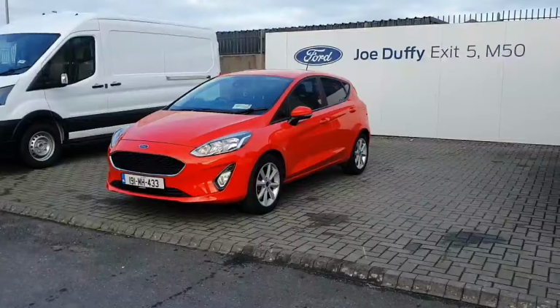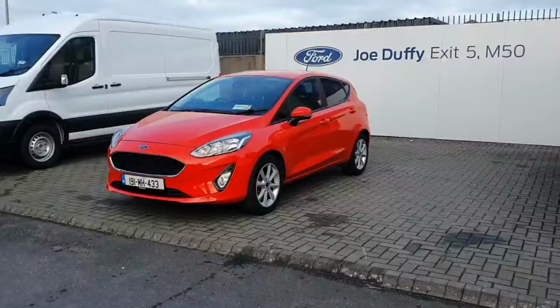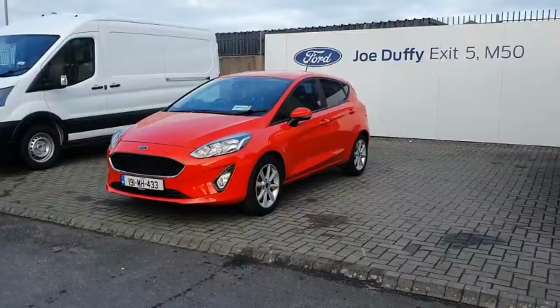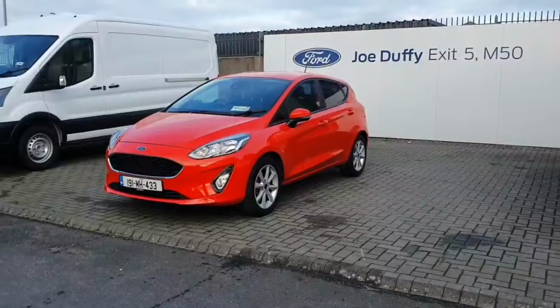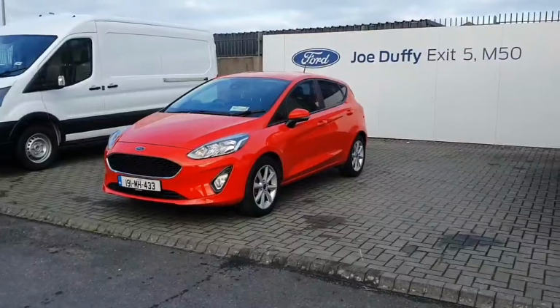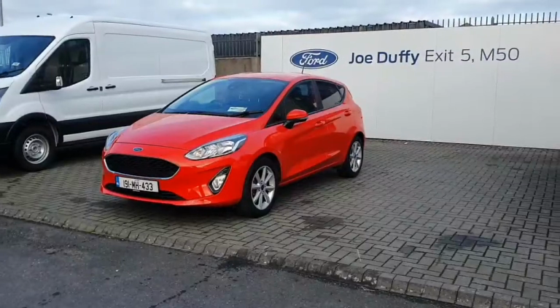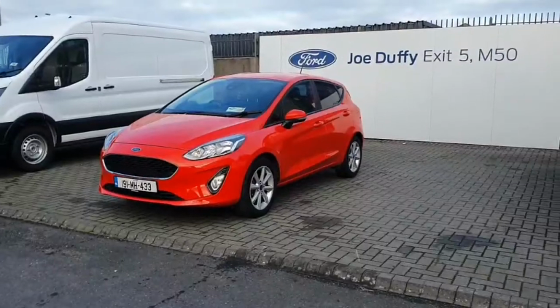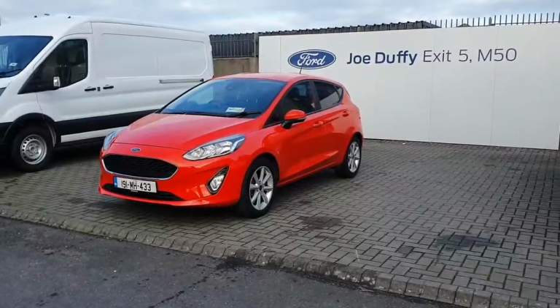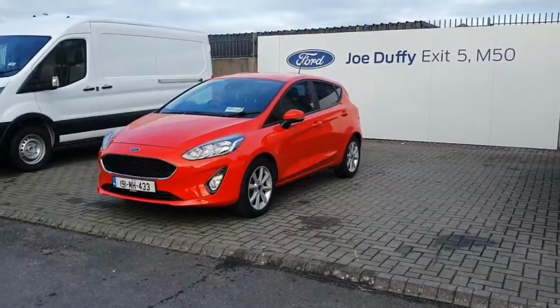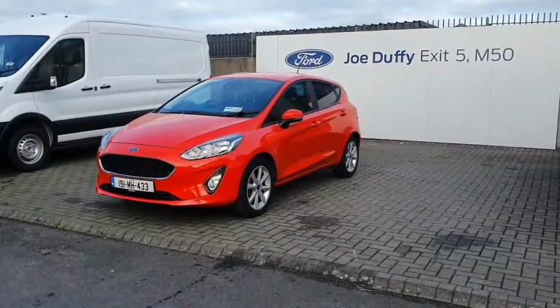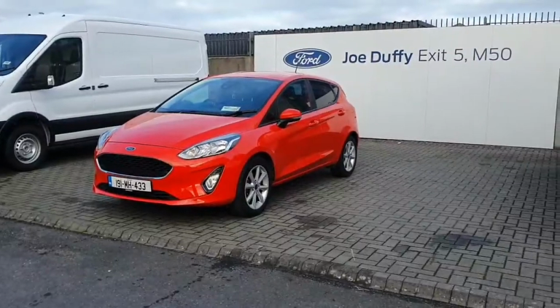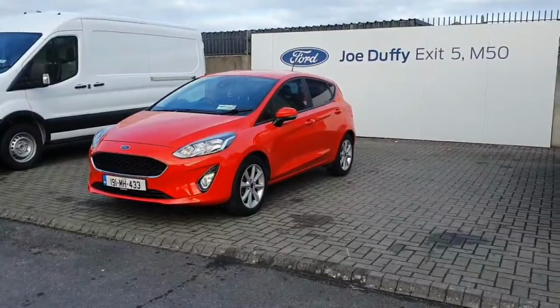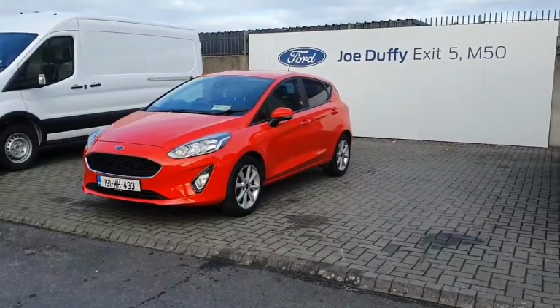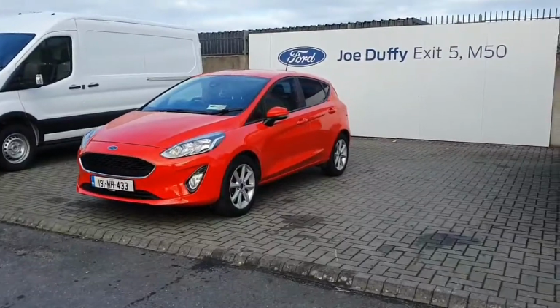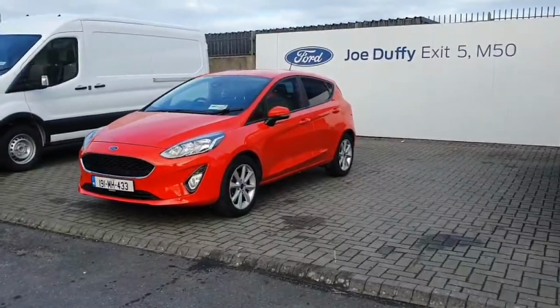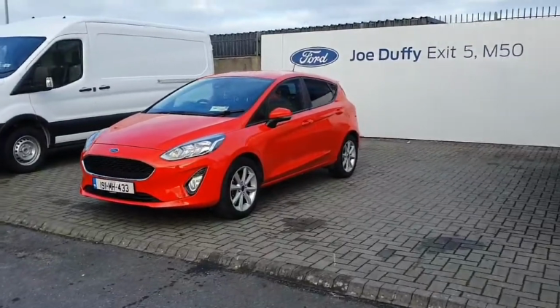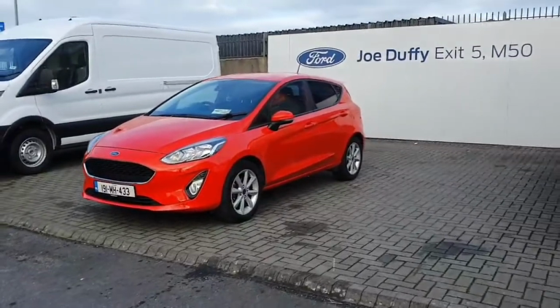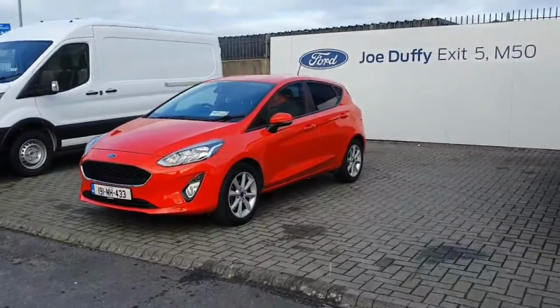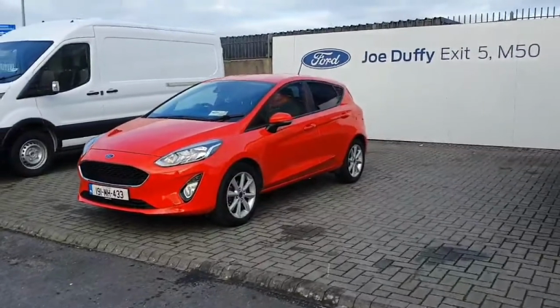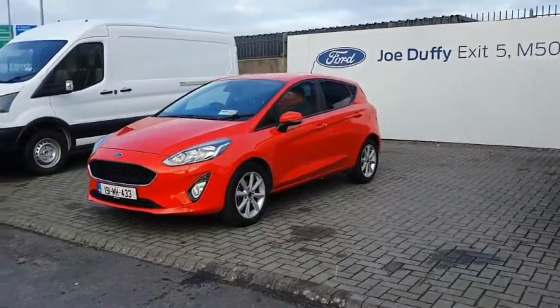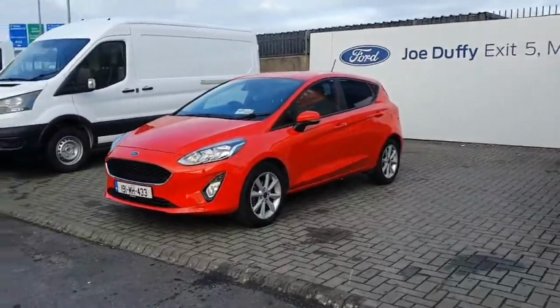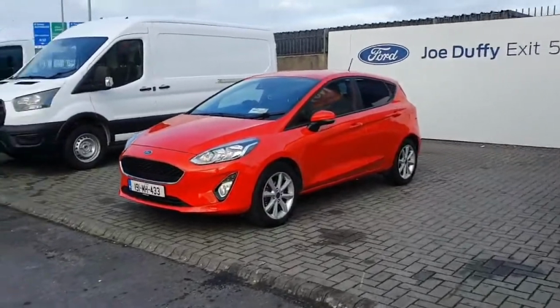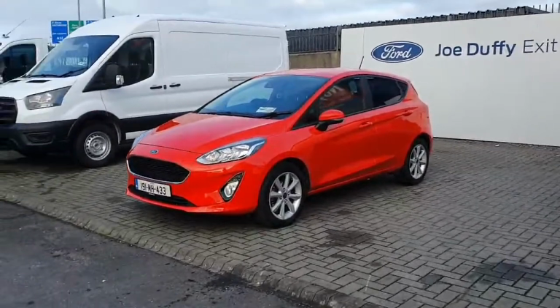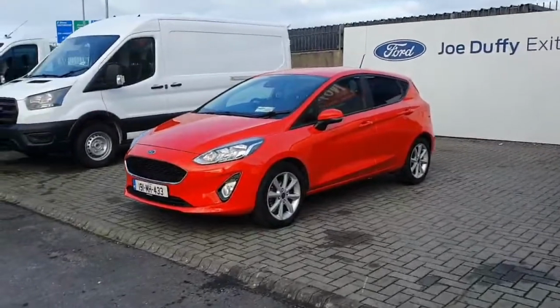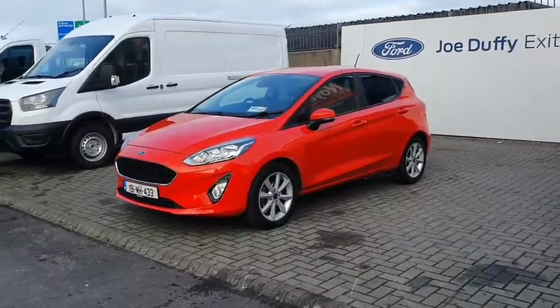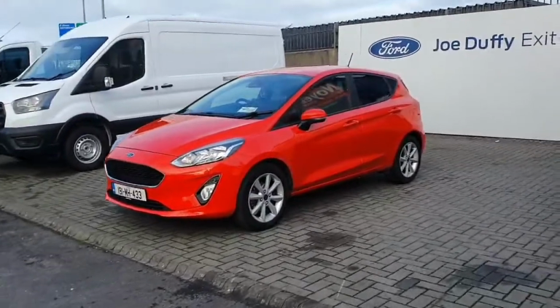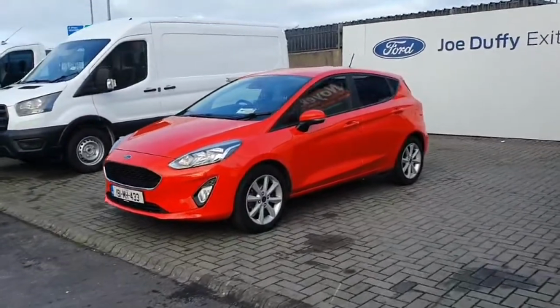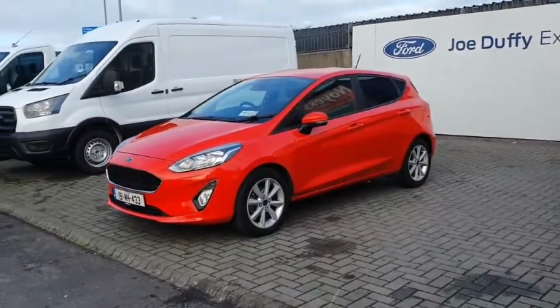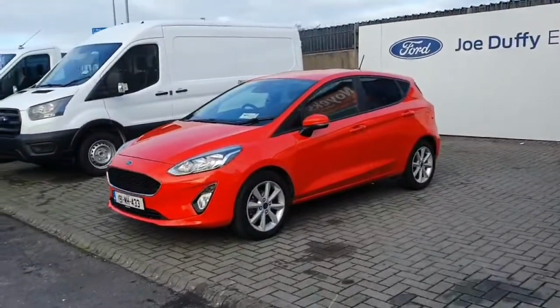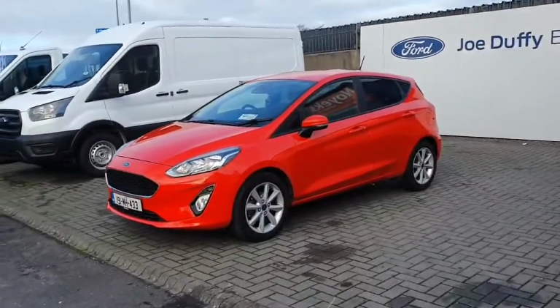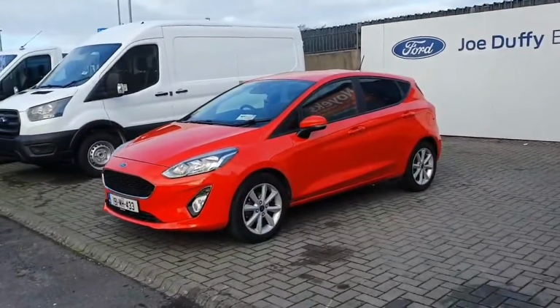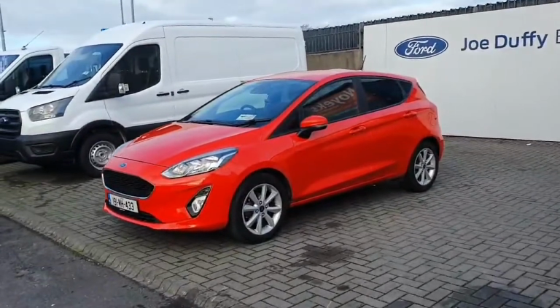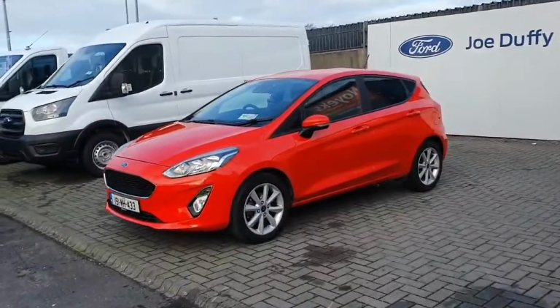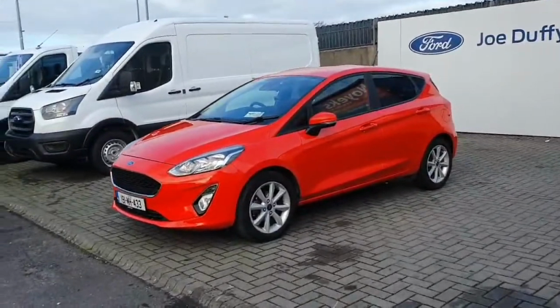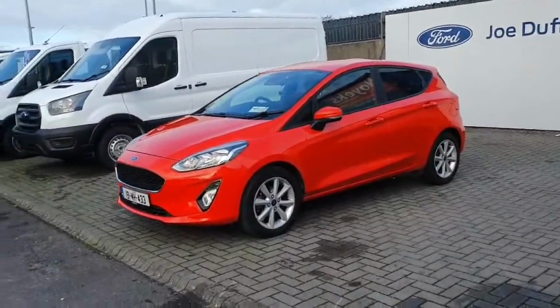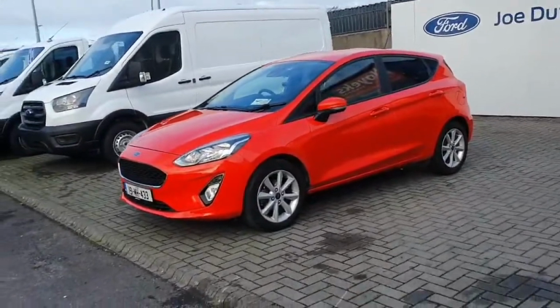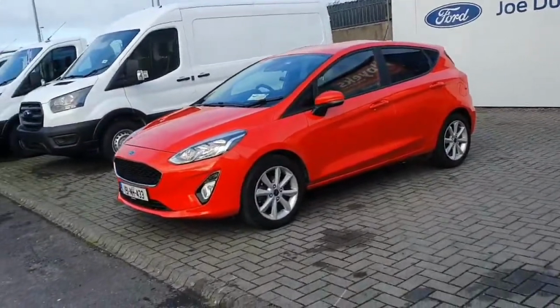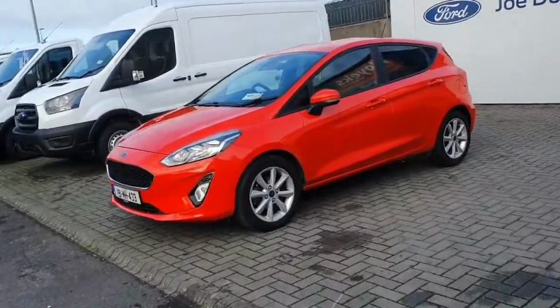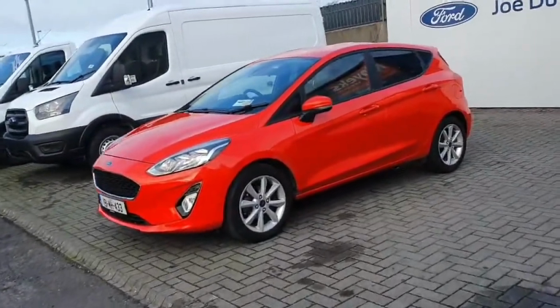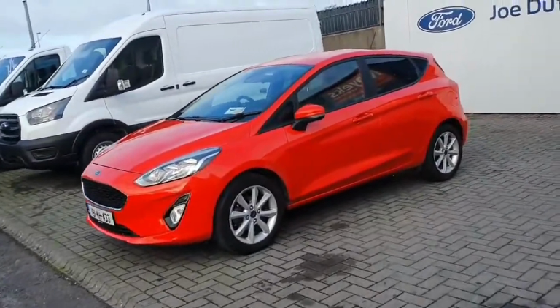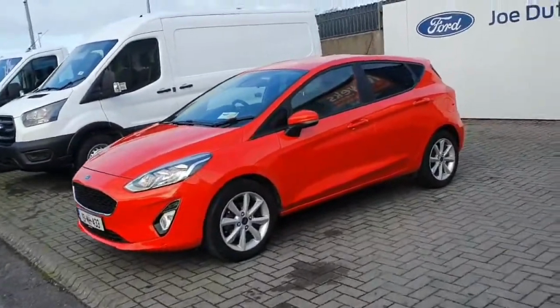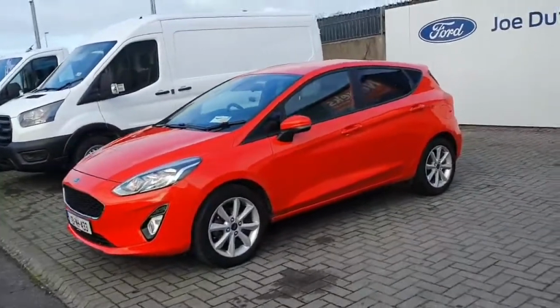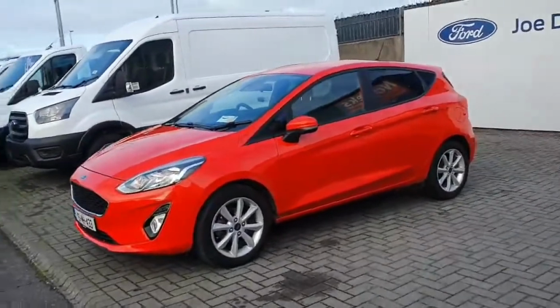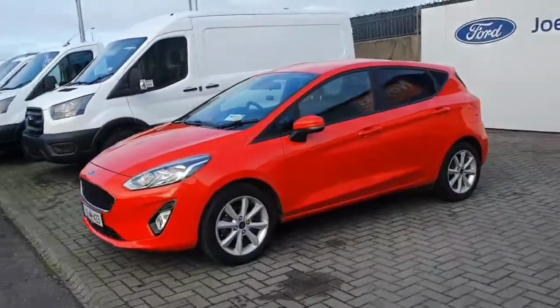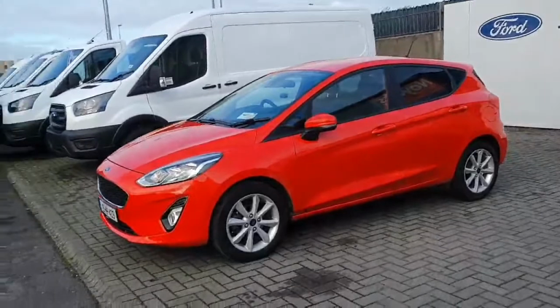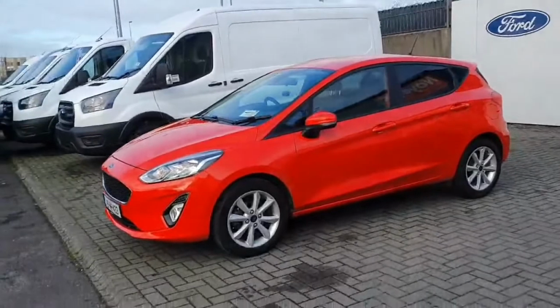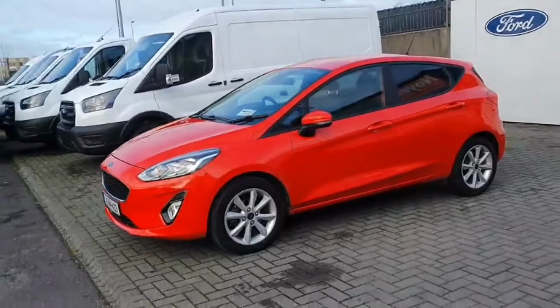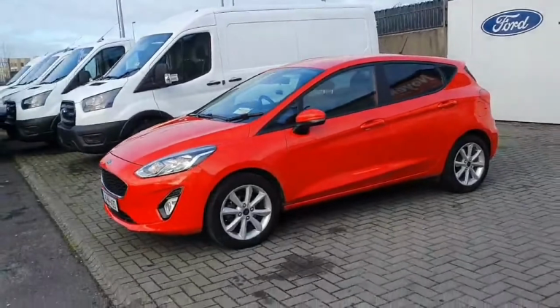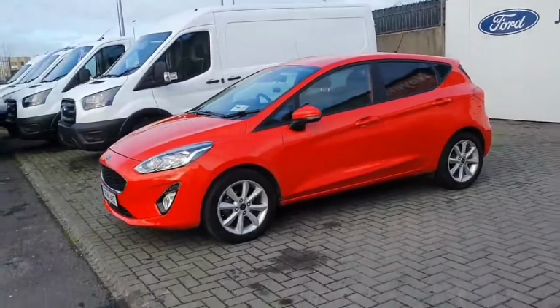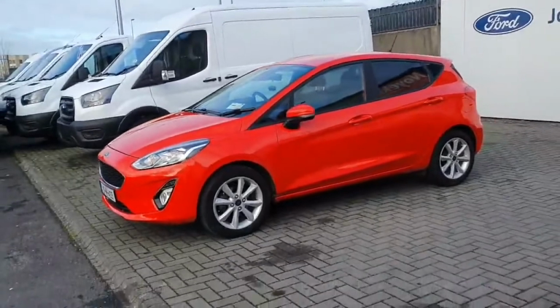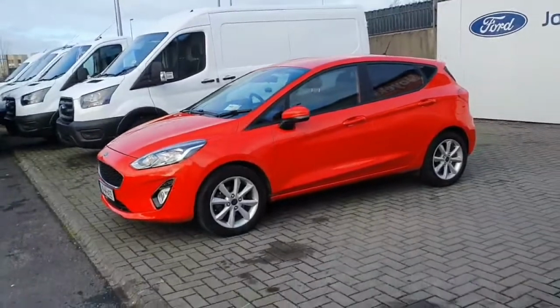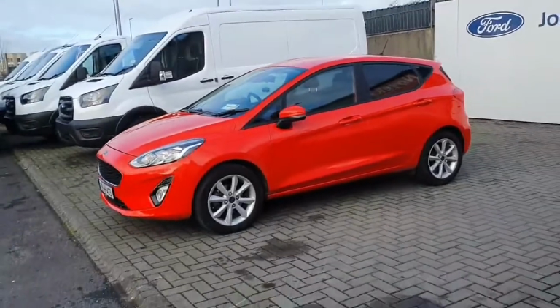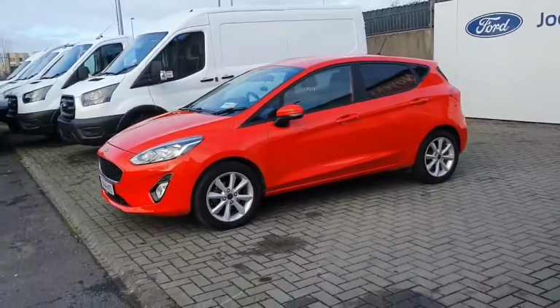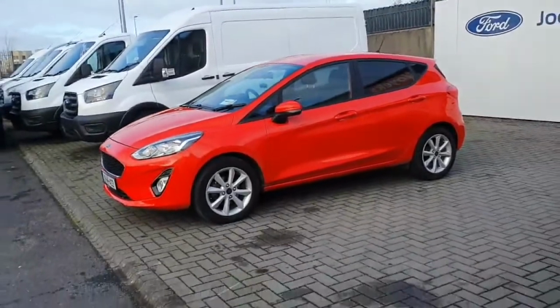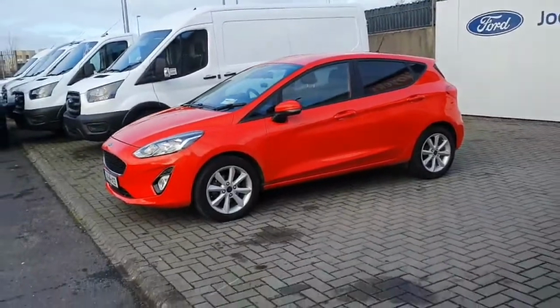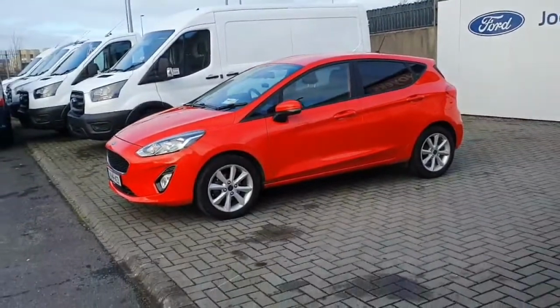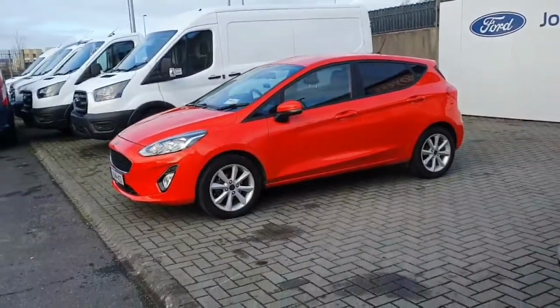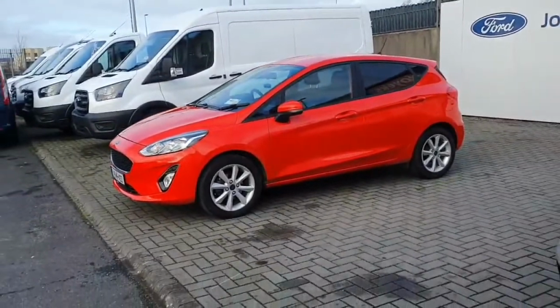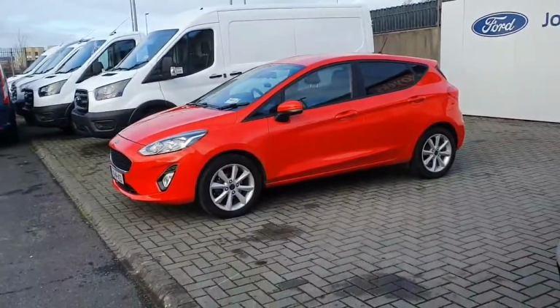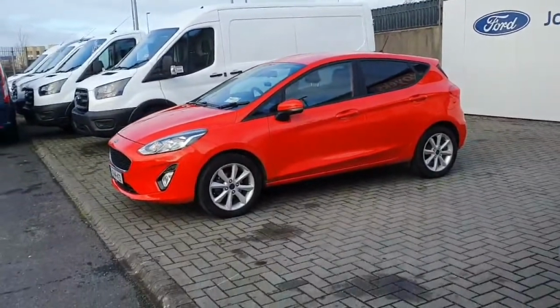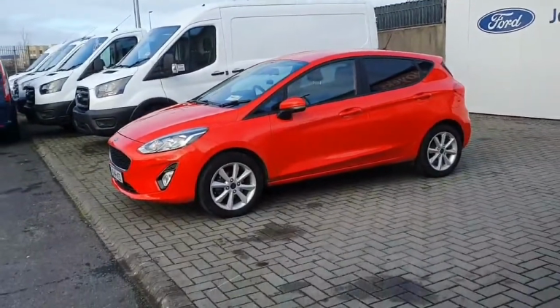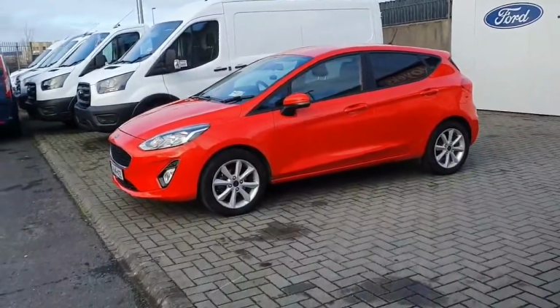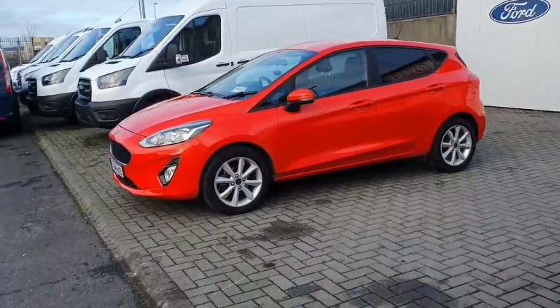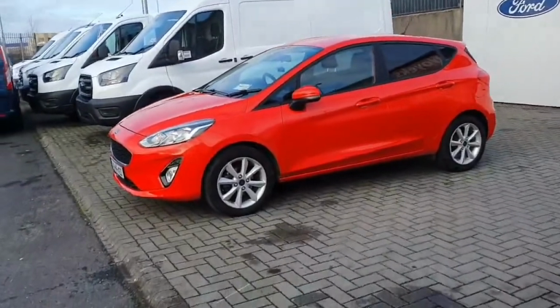Hello and welcome to Geordaffy Ford Fingers where we have this beautiful 2019 Ford Fiesta. It's a one litre petrol with a five-speed manual gearbox.